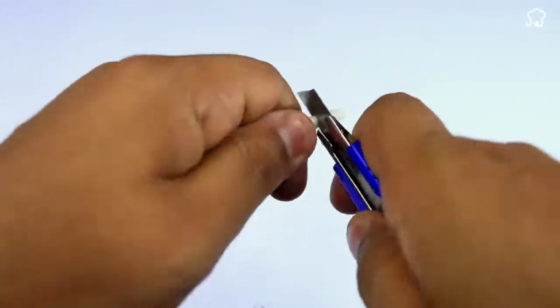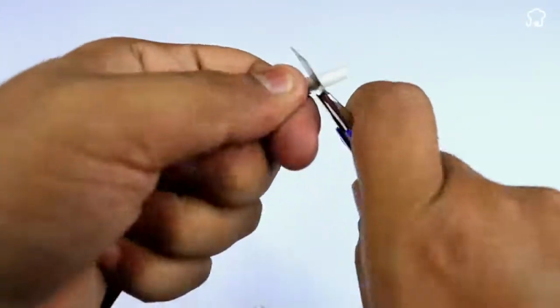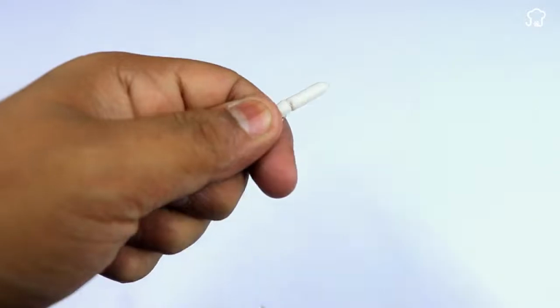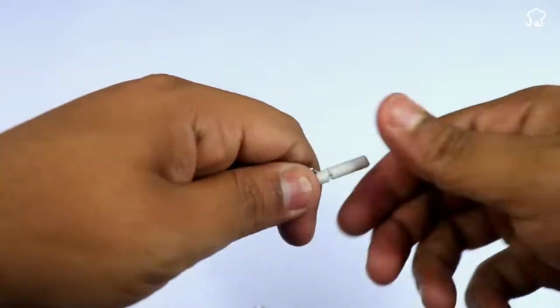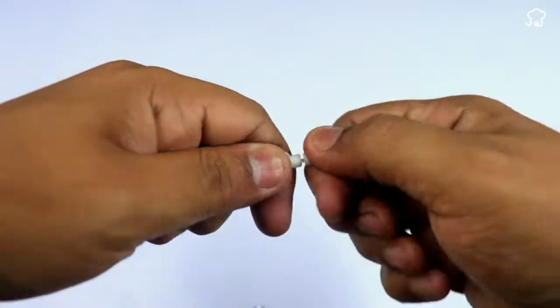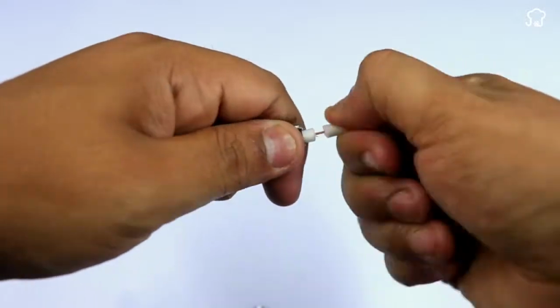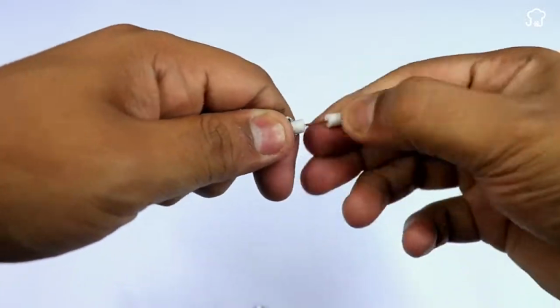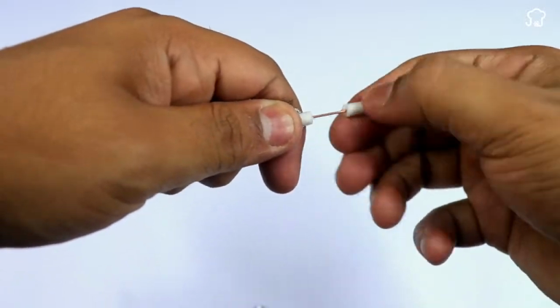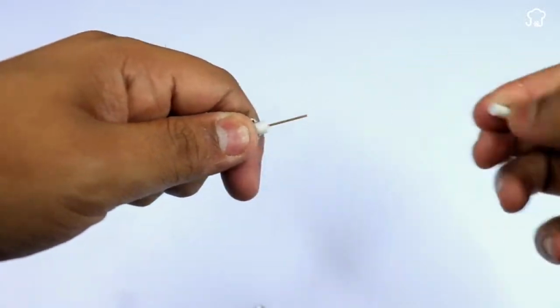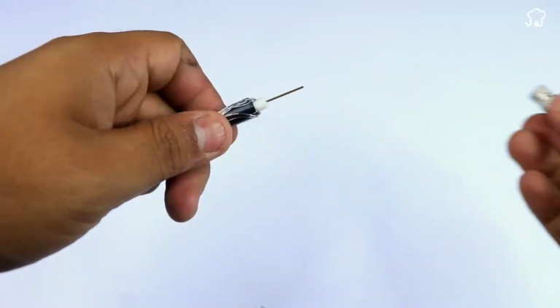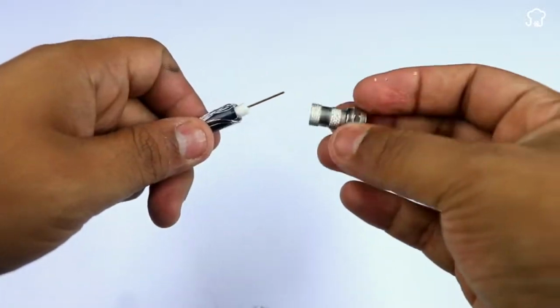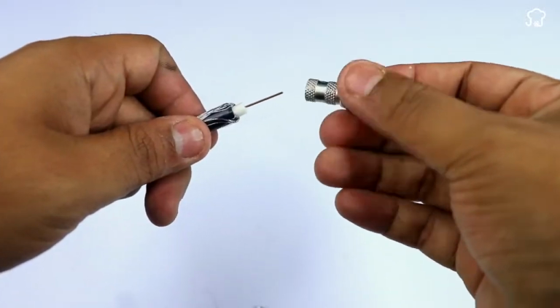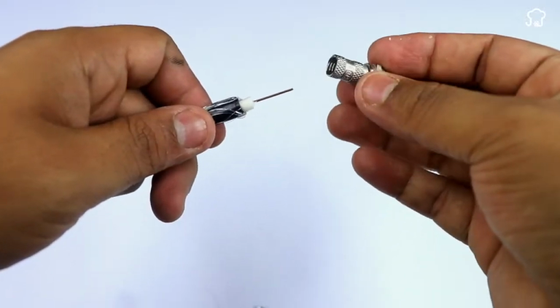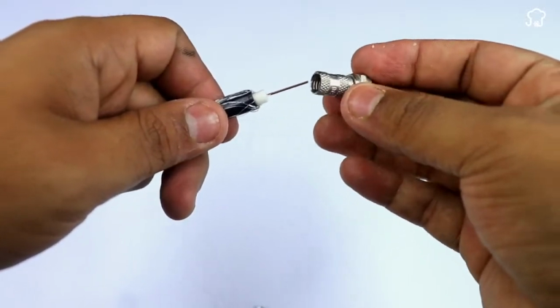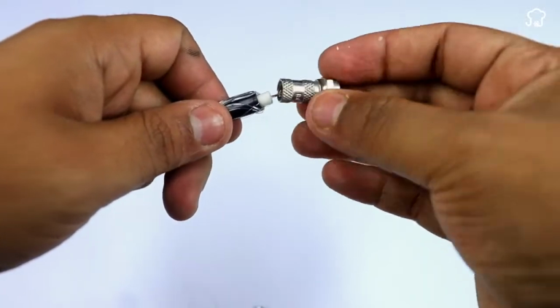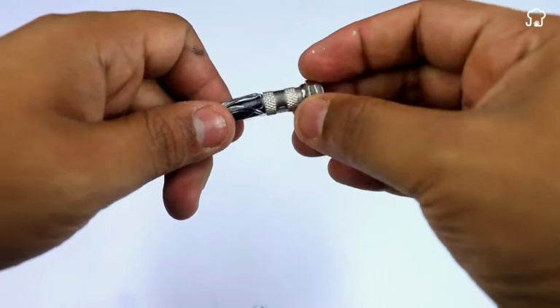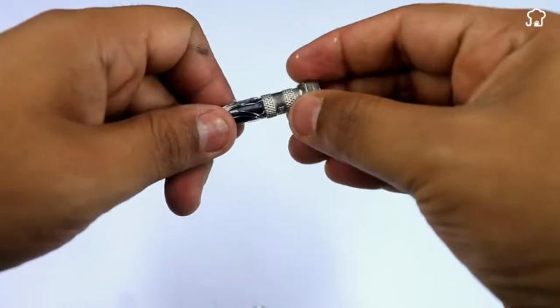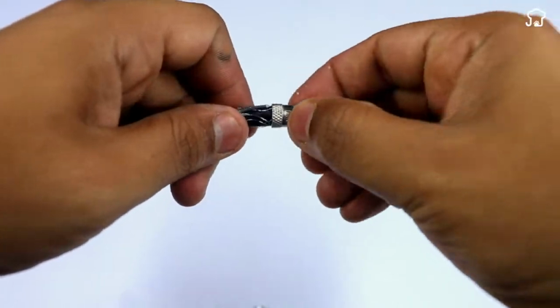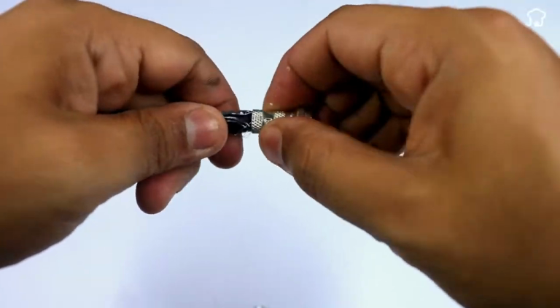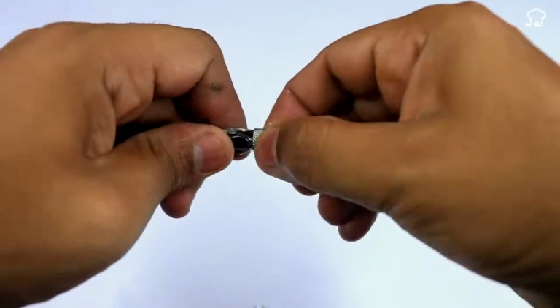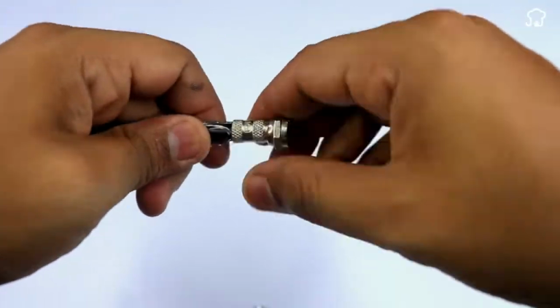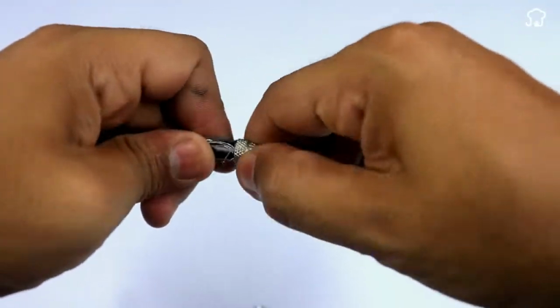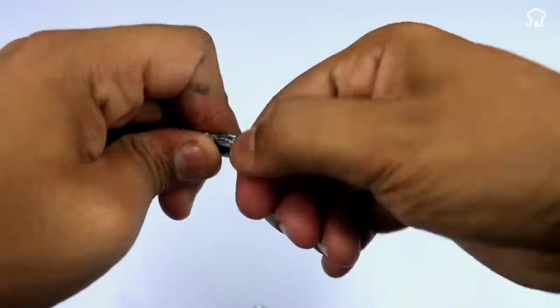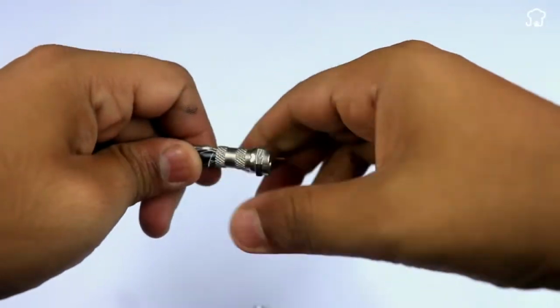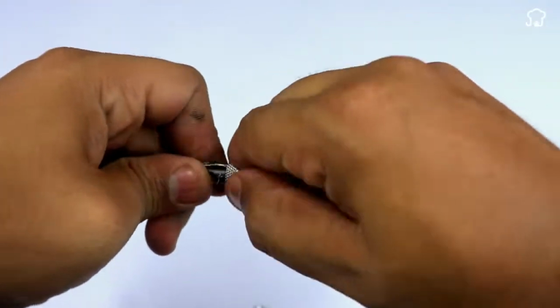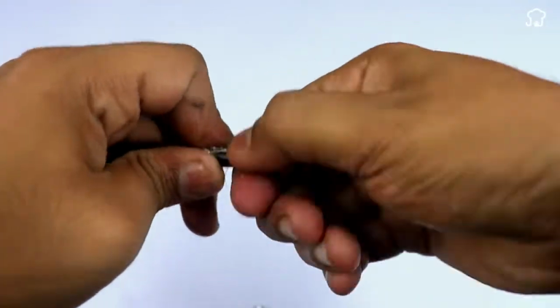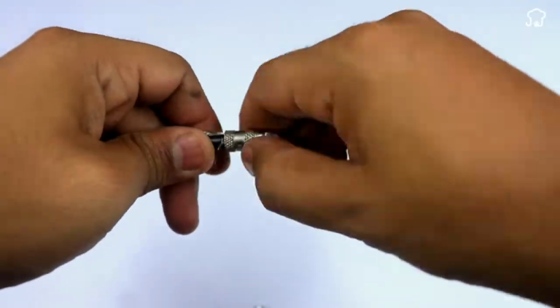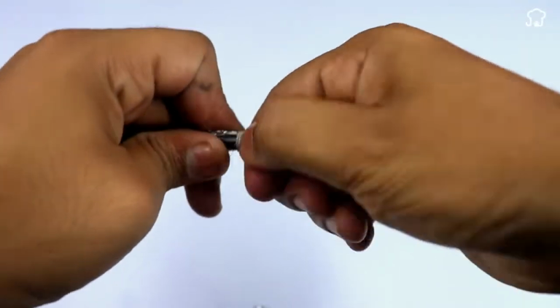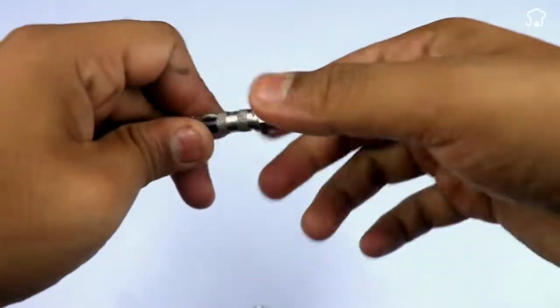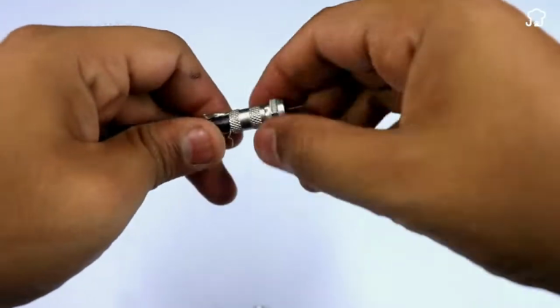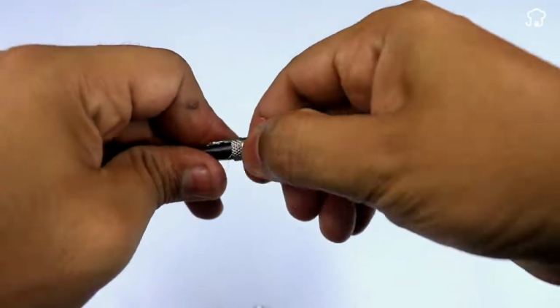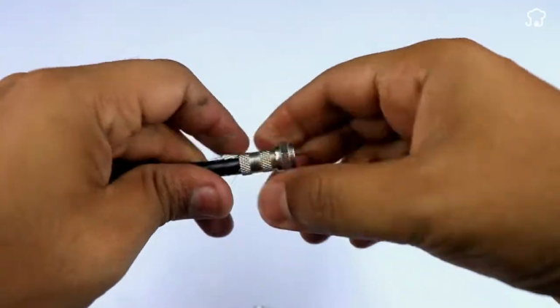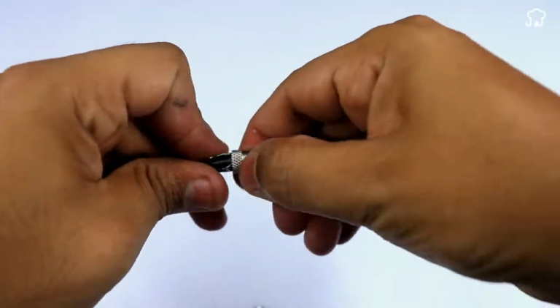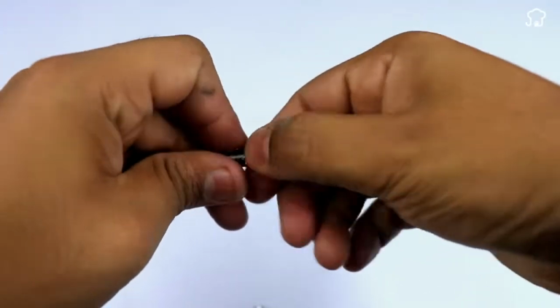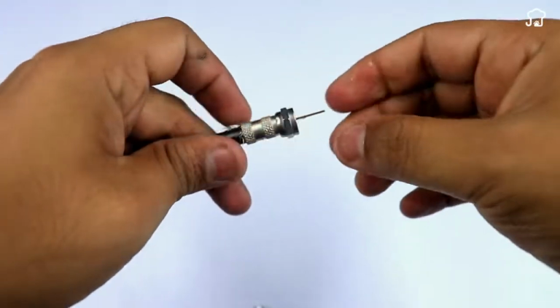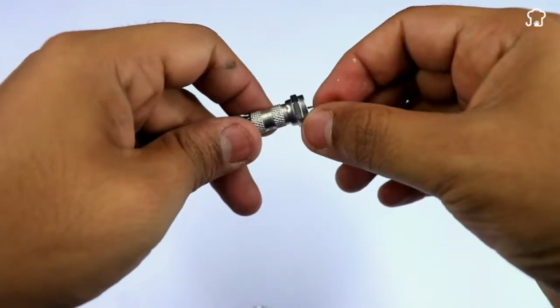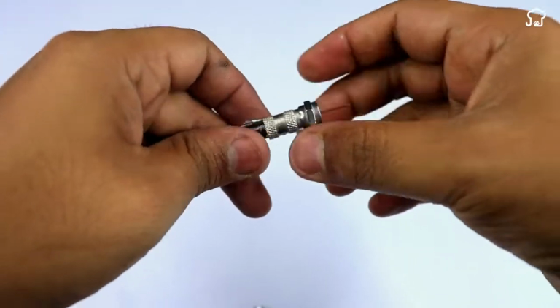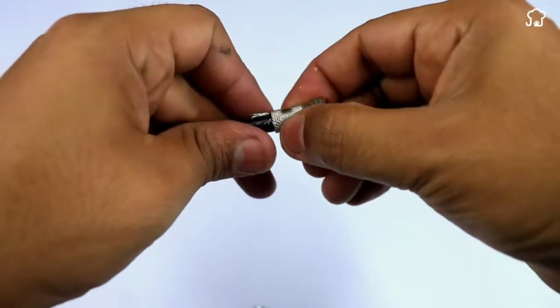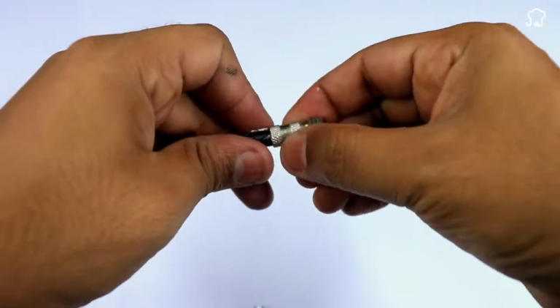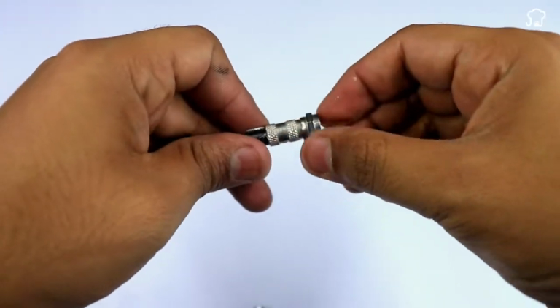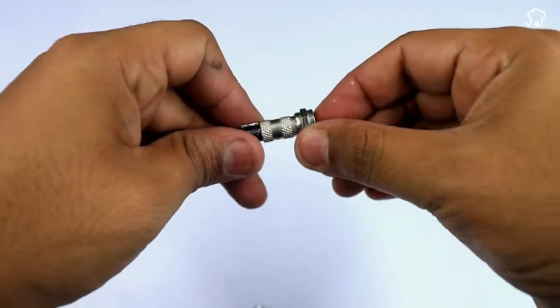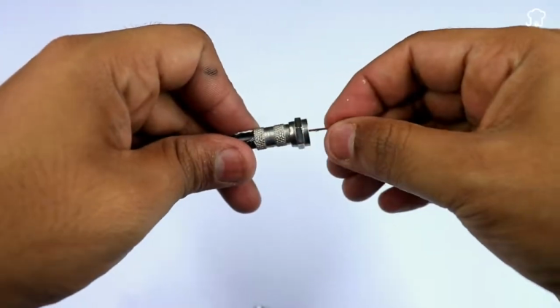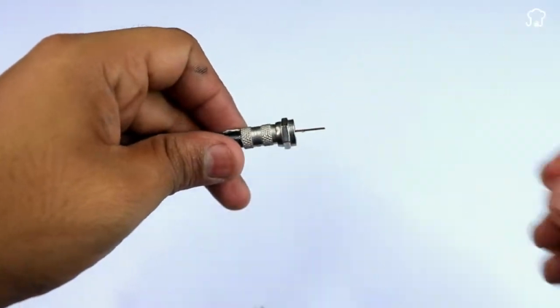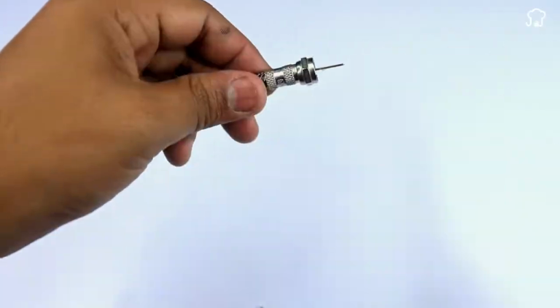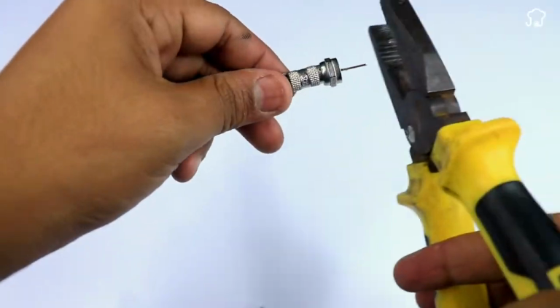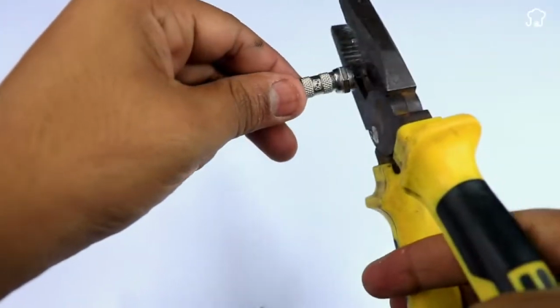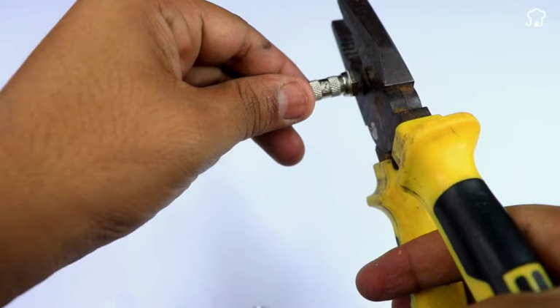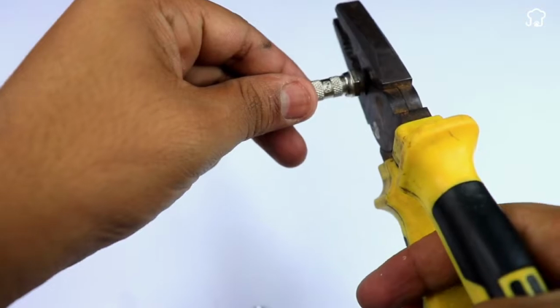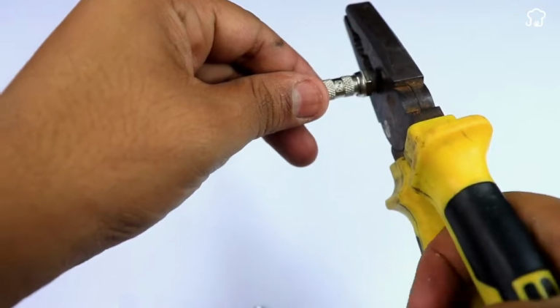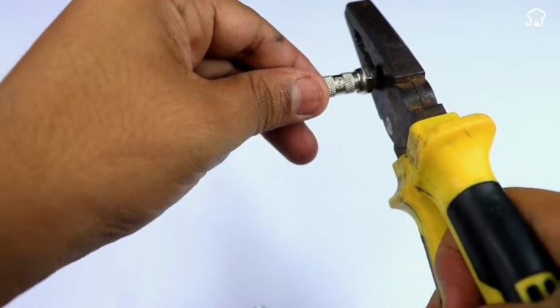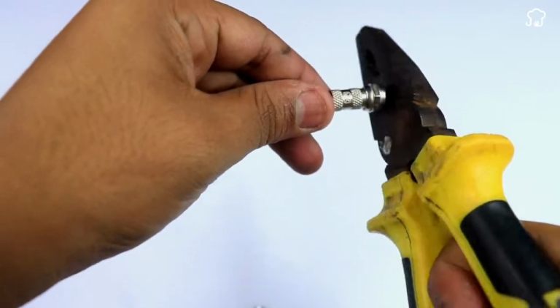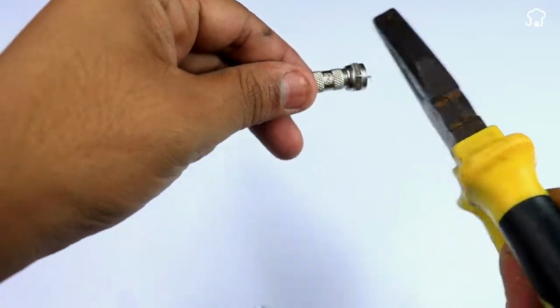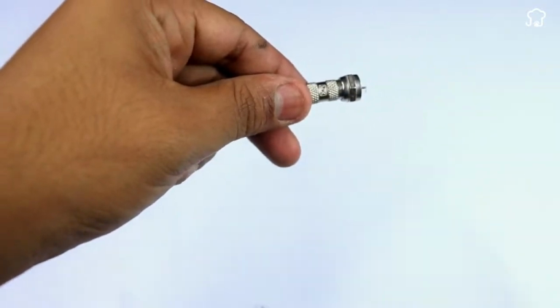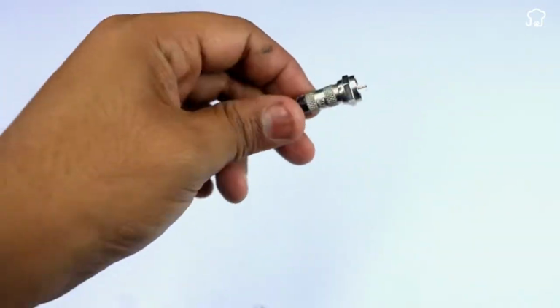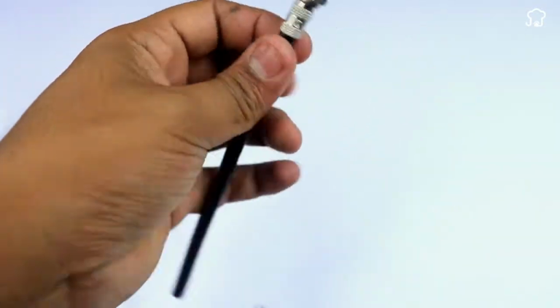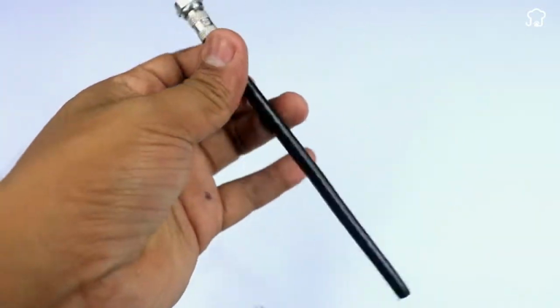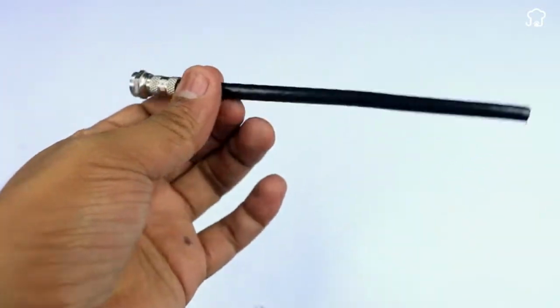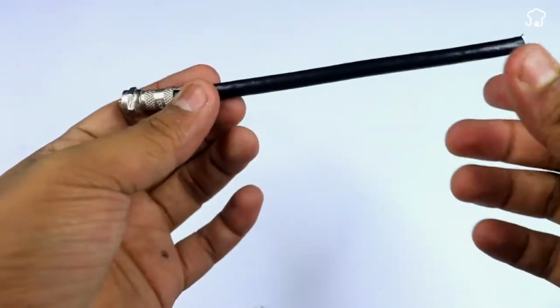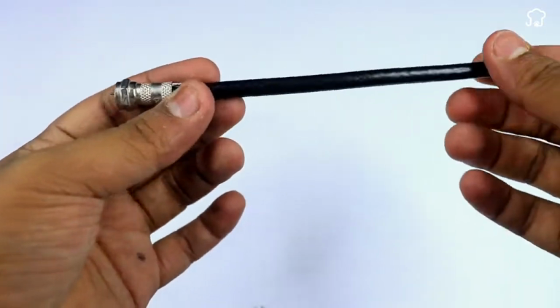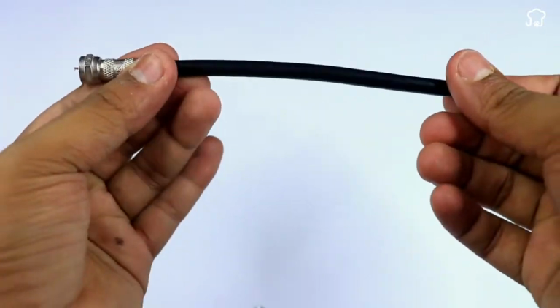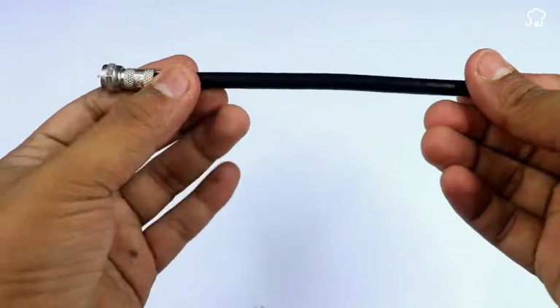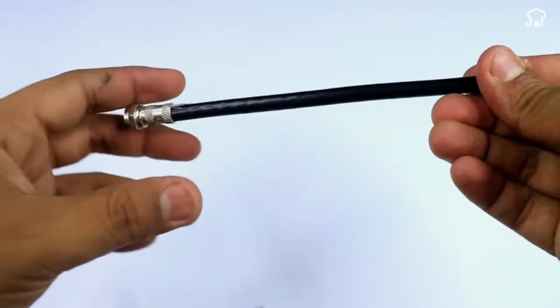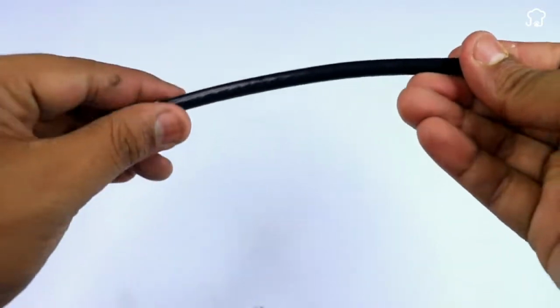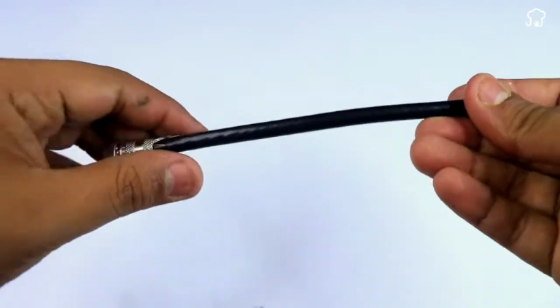Then we'll take a TV adapter and place it on the tip we uncovered. With a pair of pliers, we'll cut off the excess of the tip.